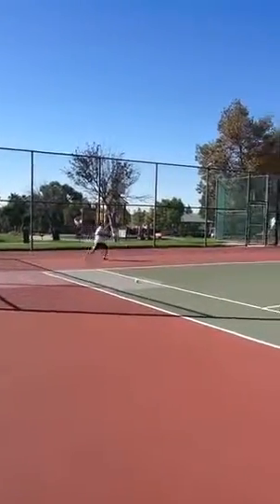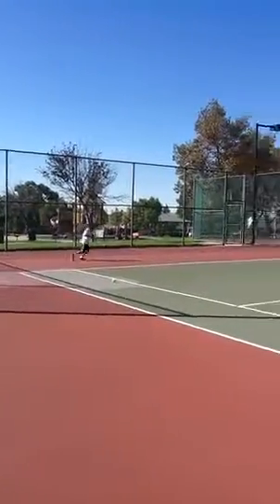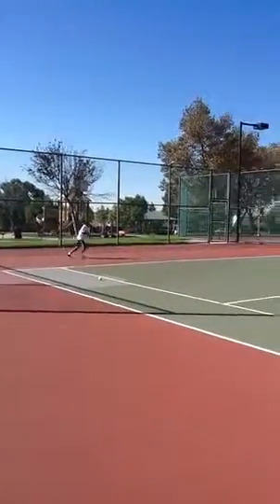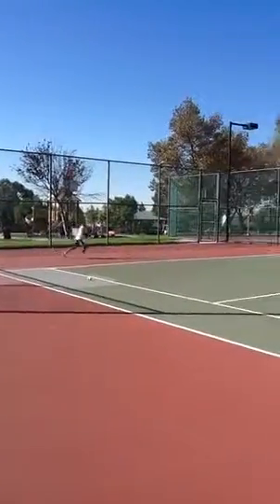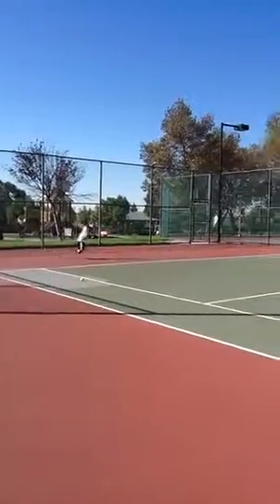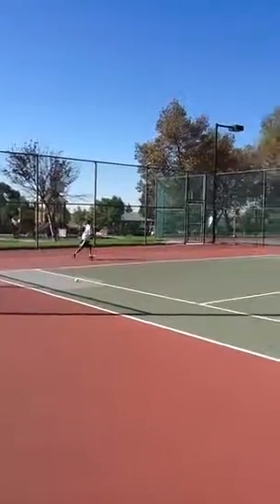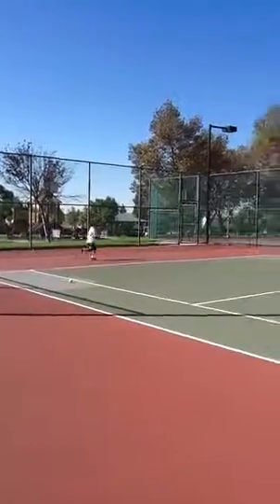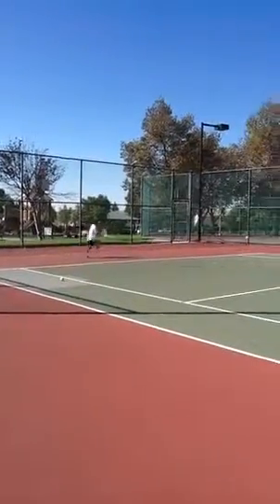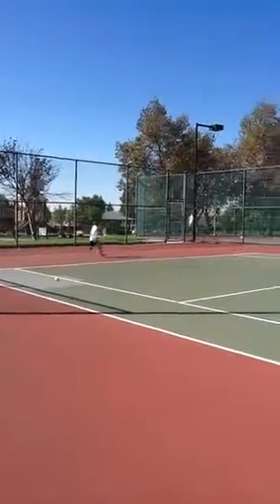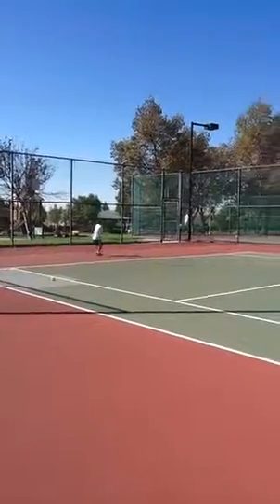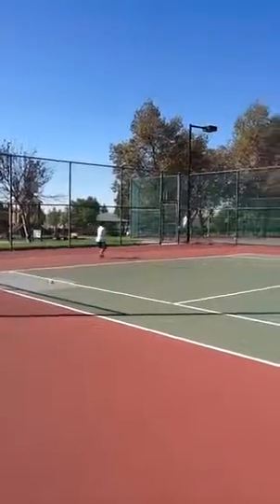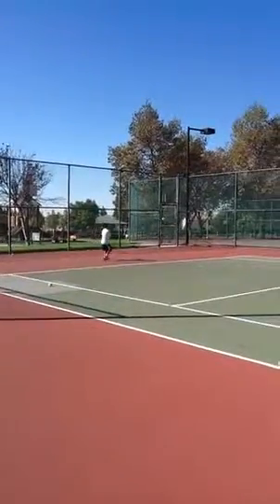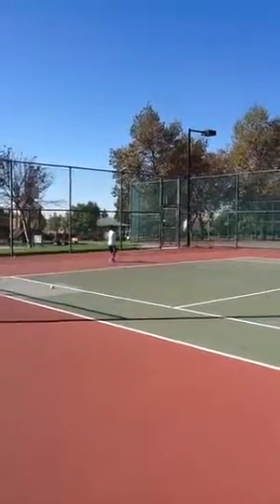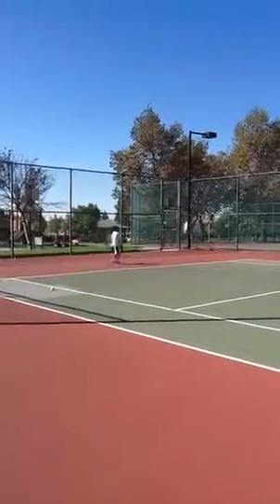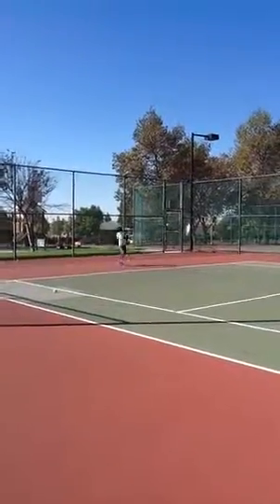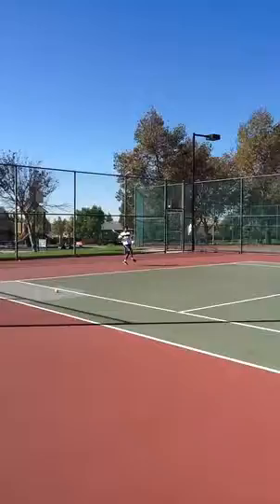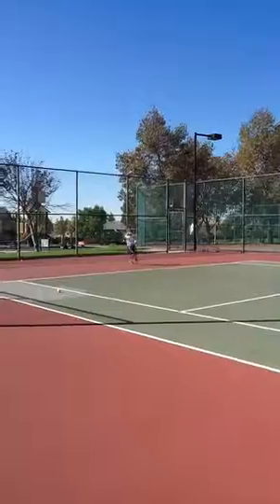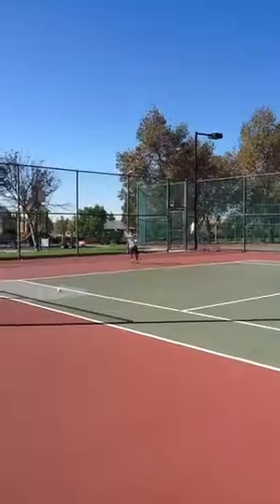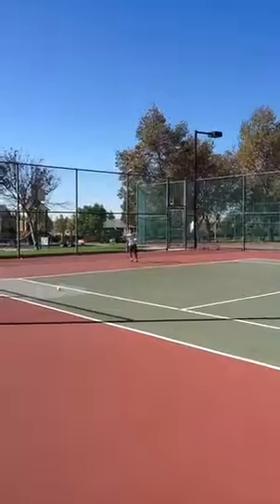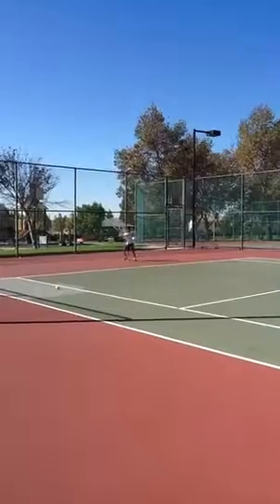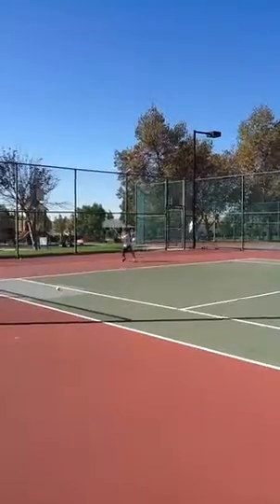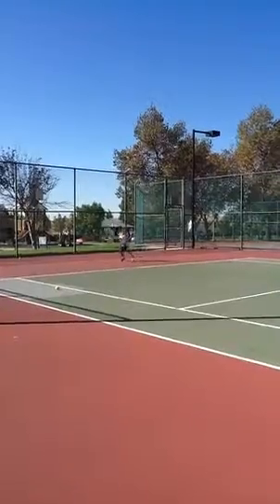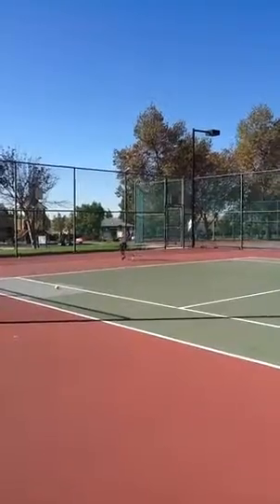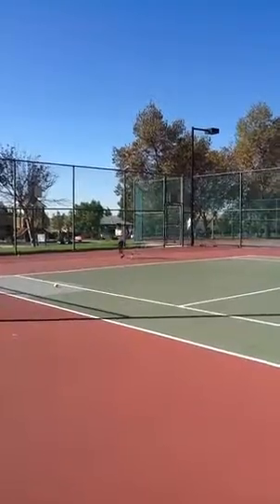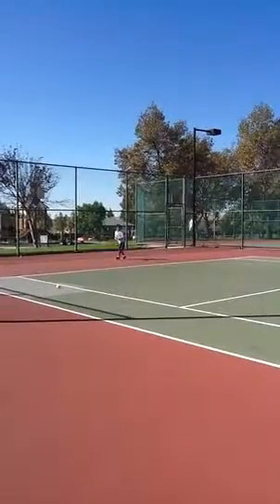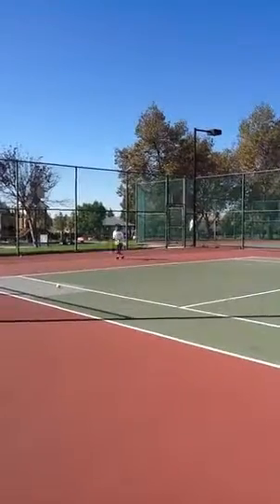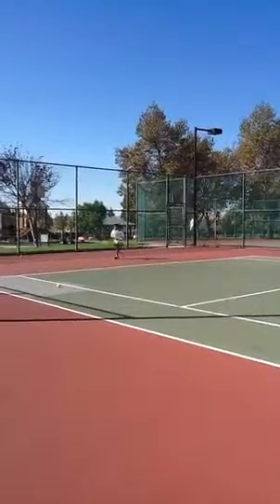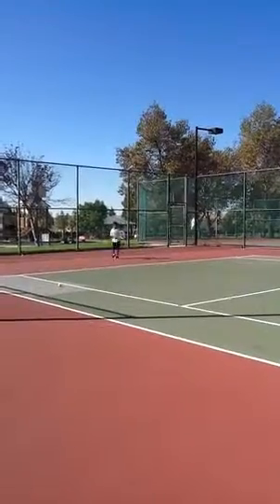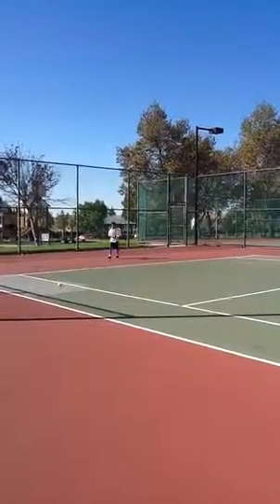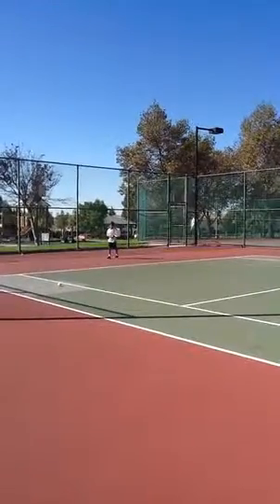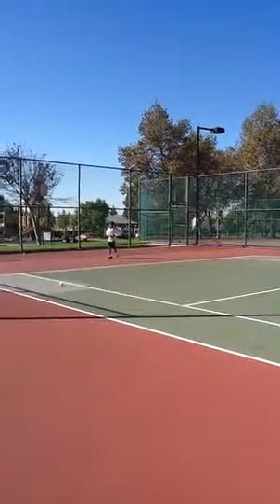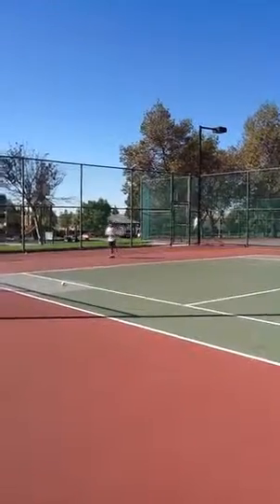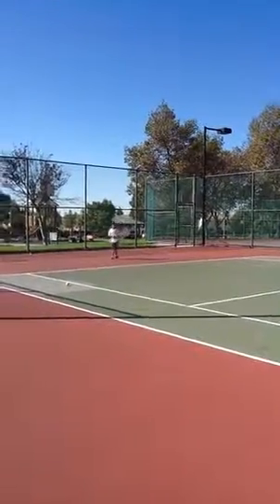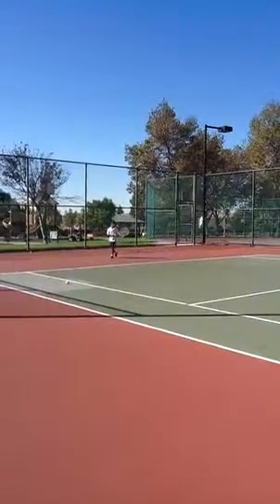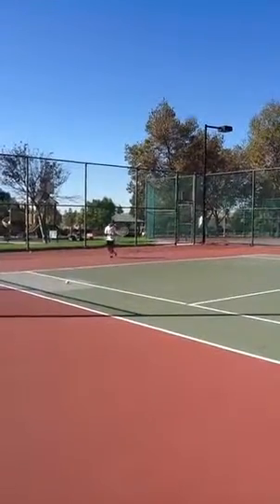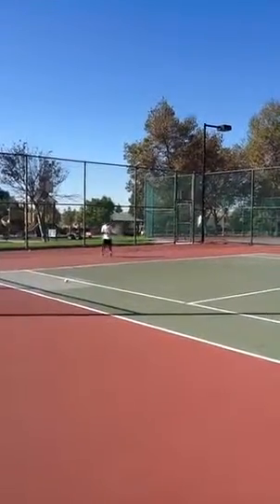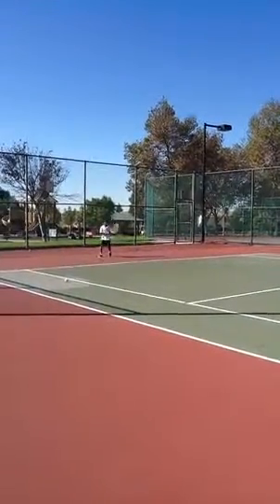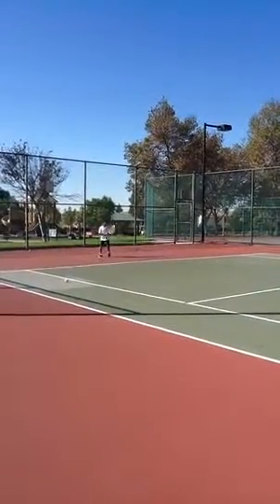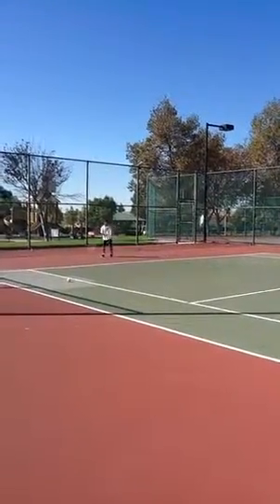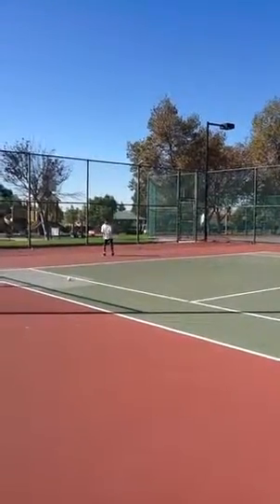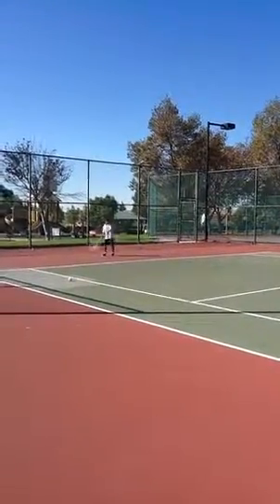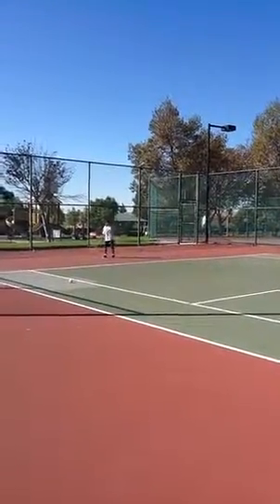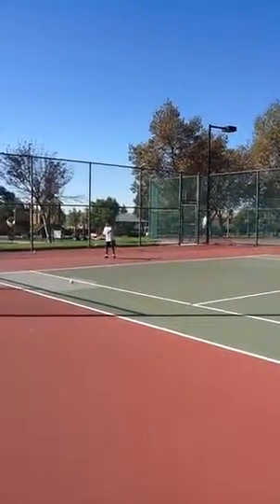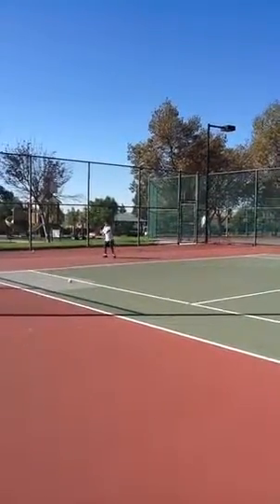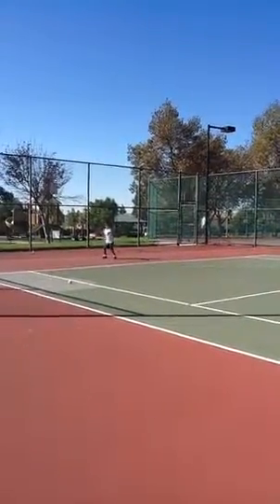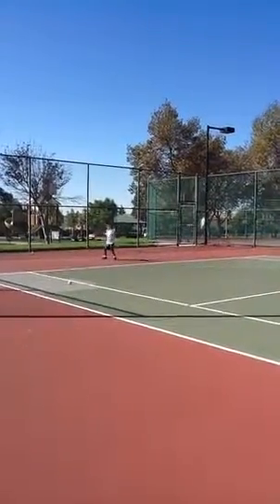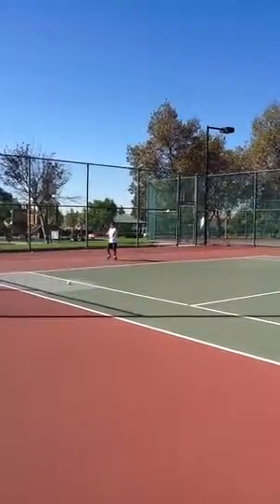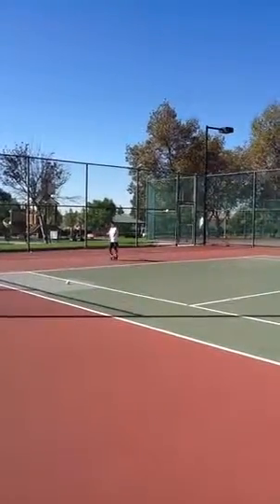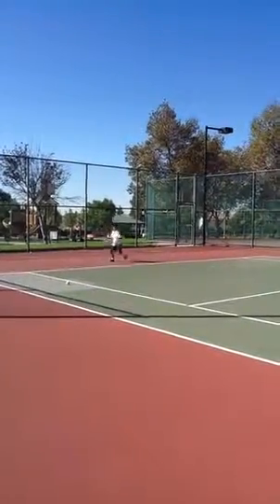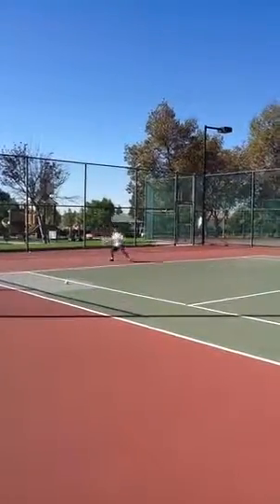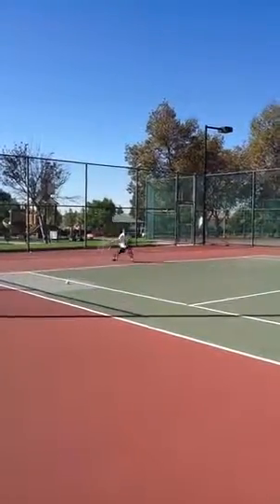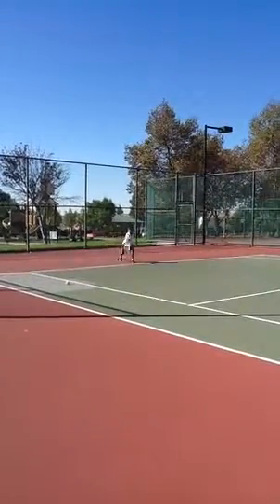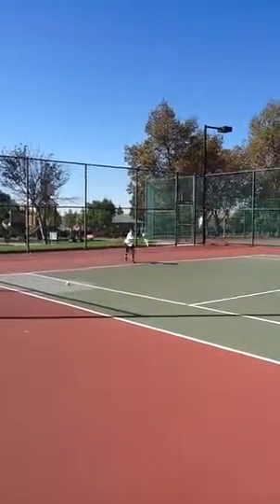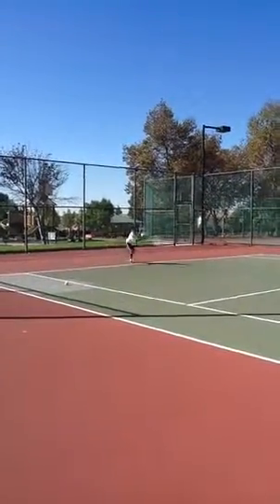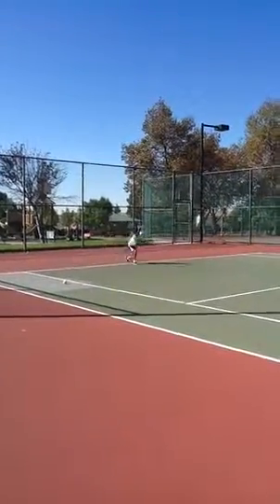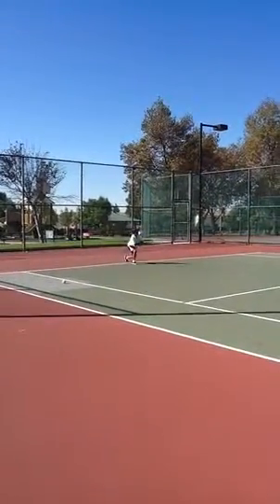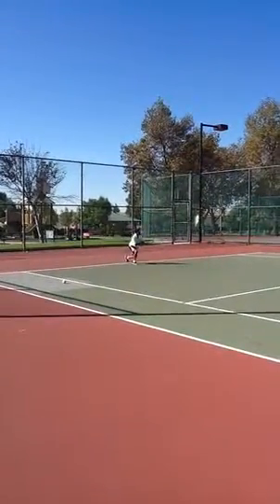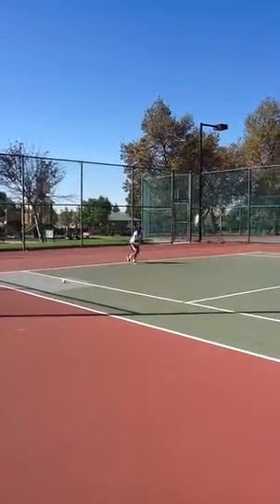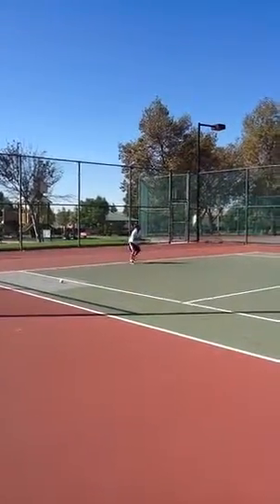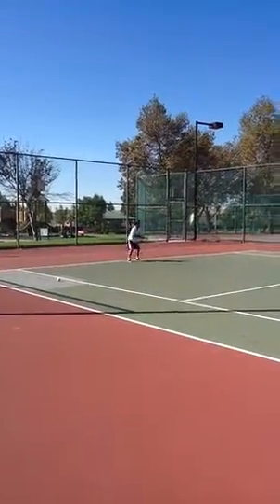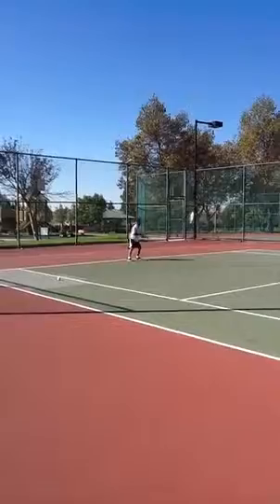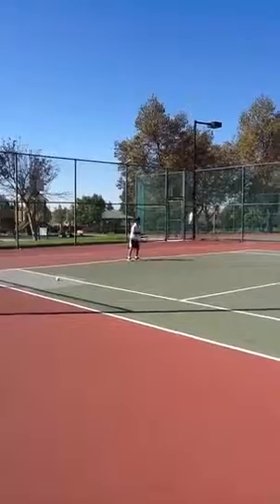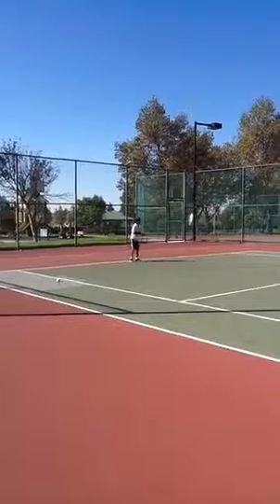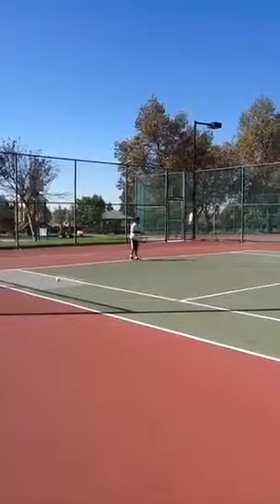Go. One, two. Nice. Get ready. Now swing all the way. Go. Now wait for the ball. Nice shot.